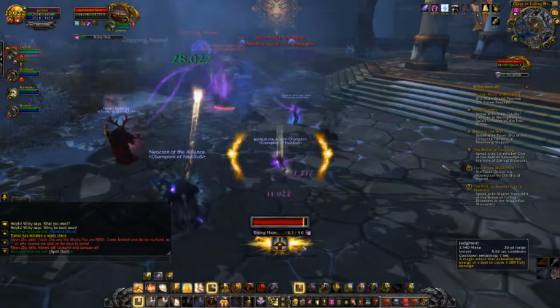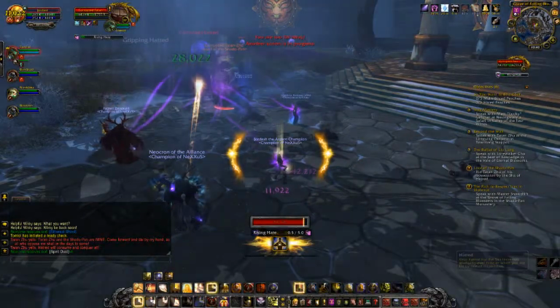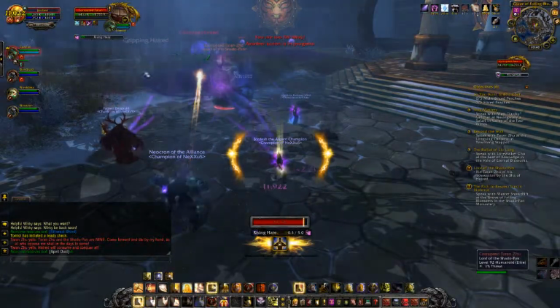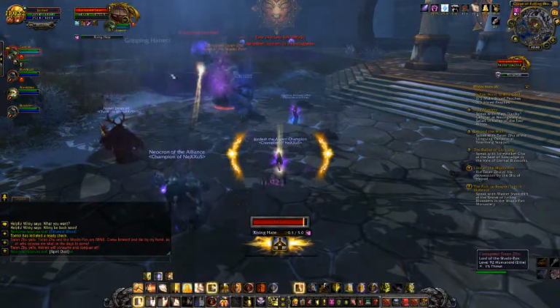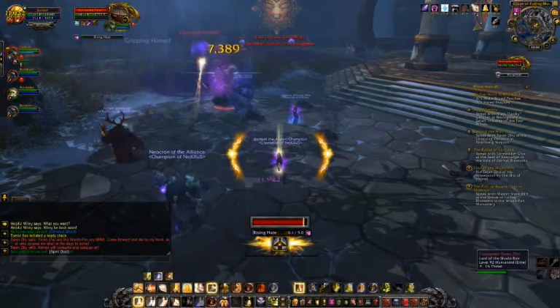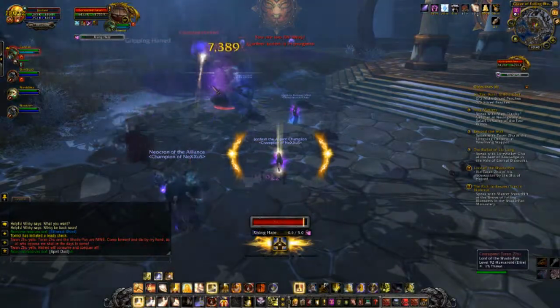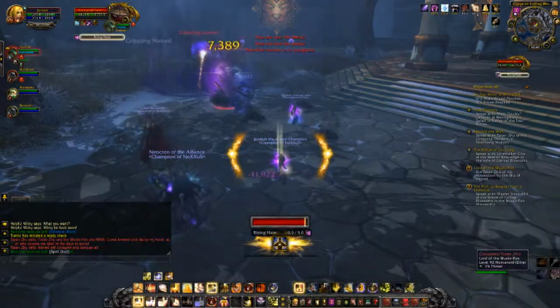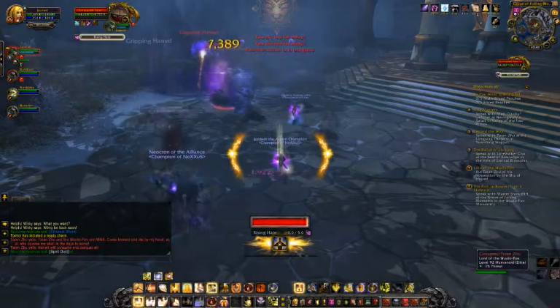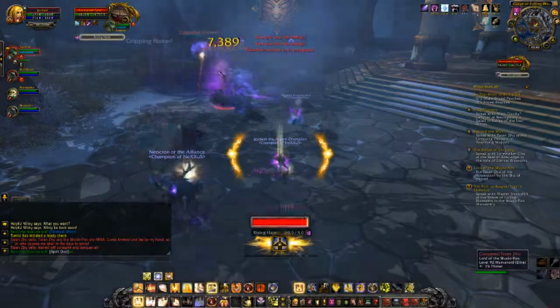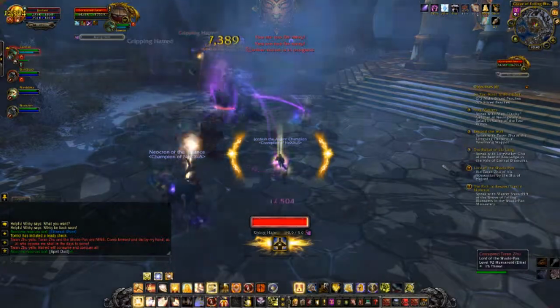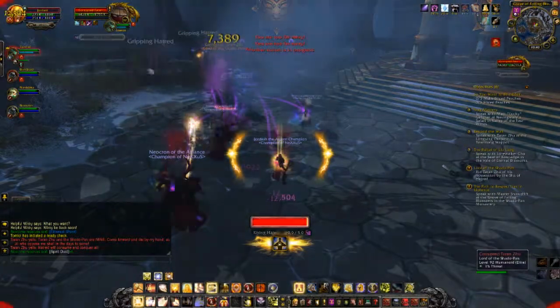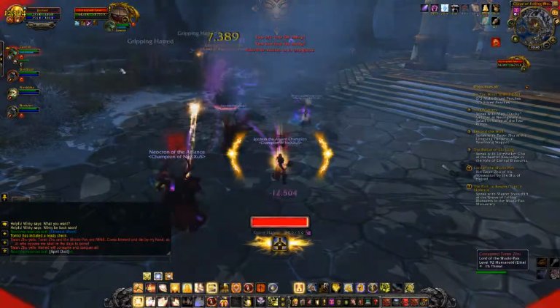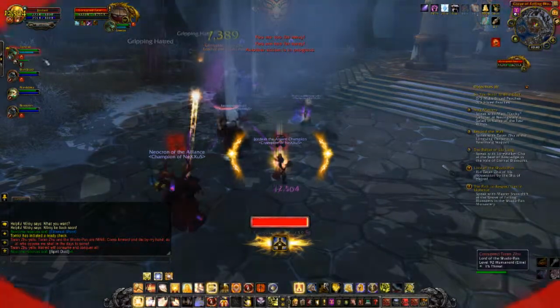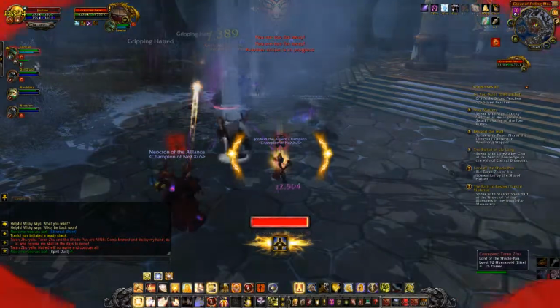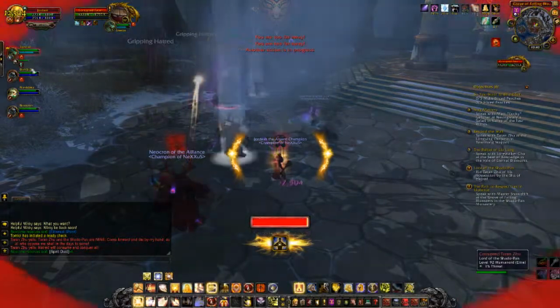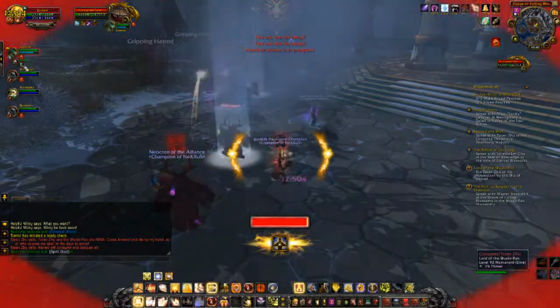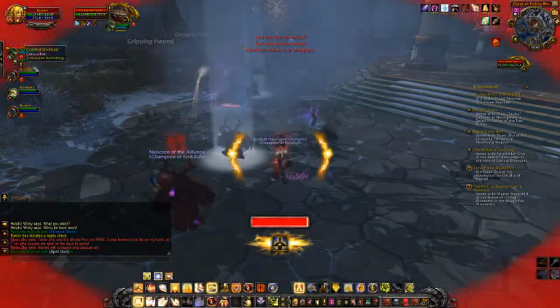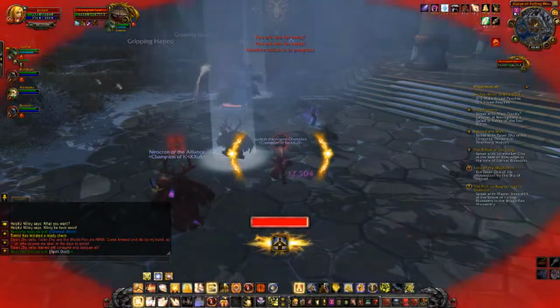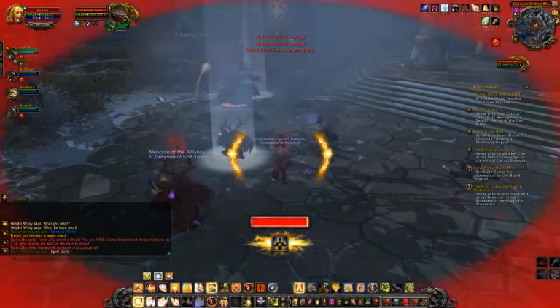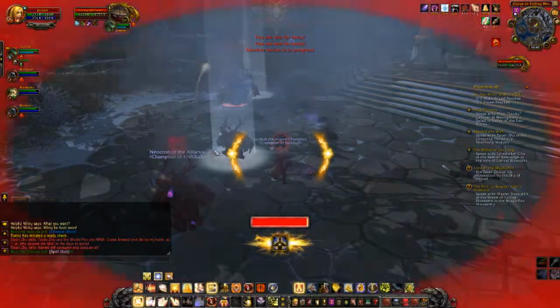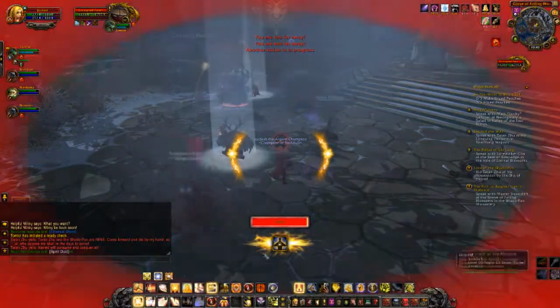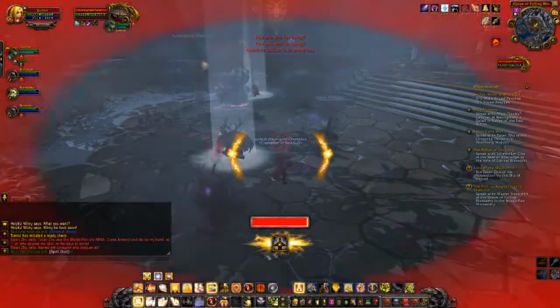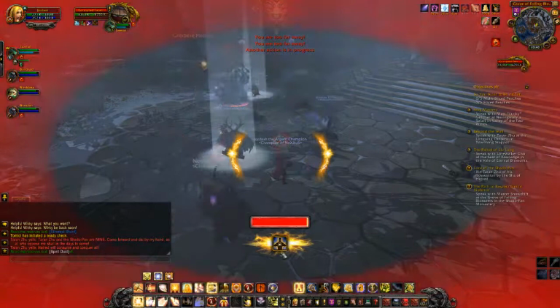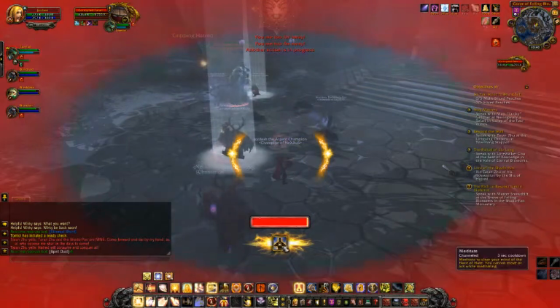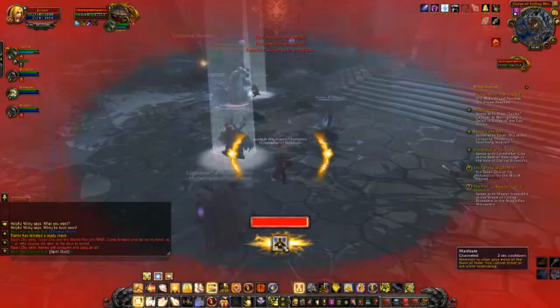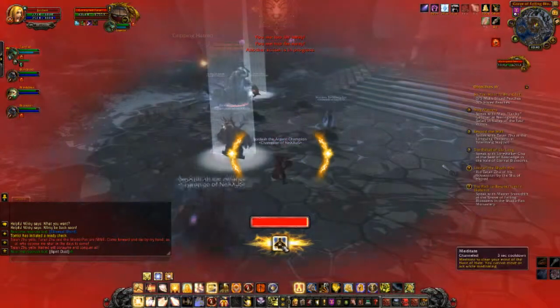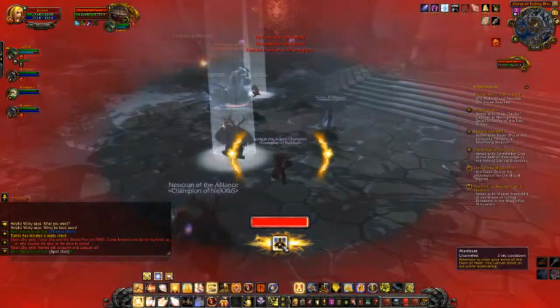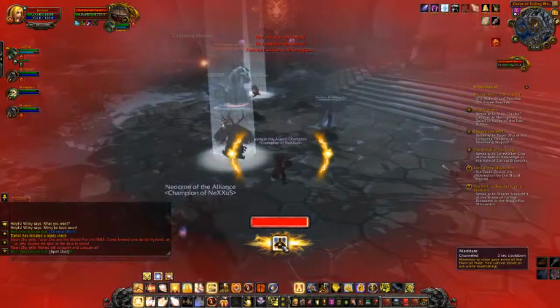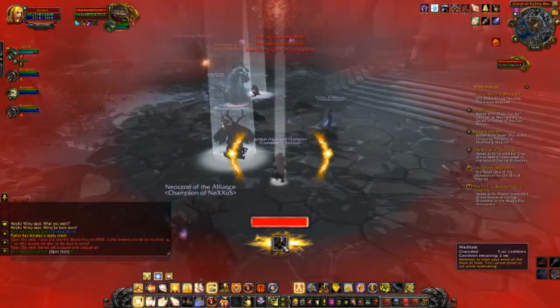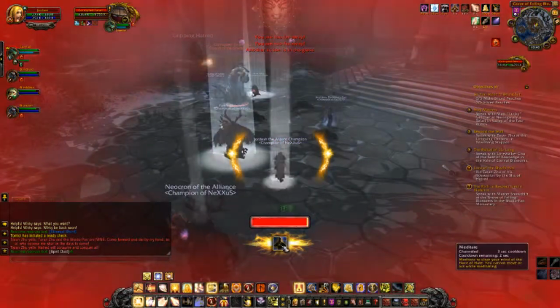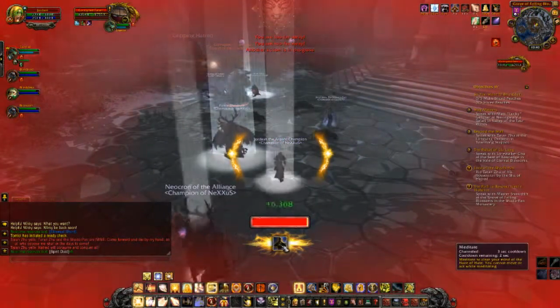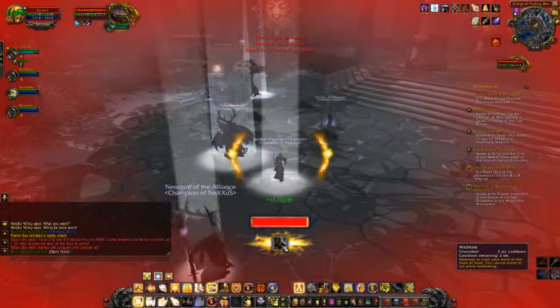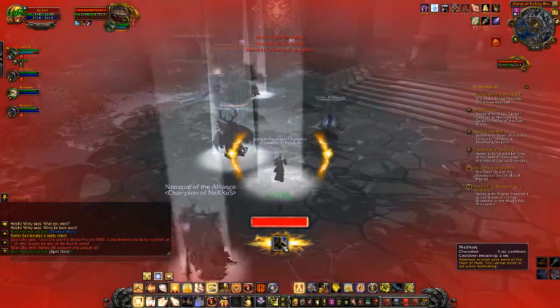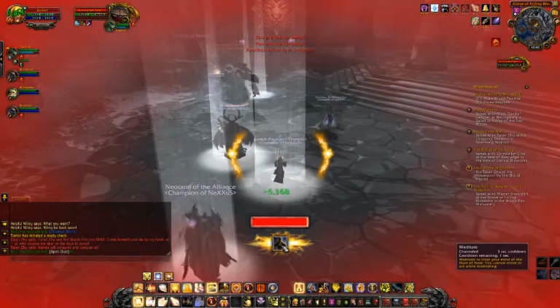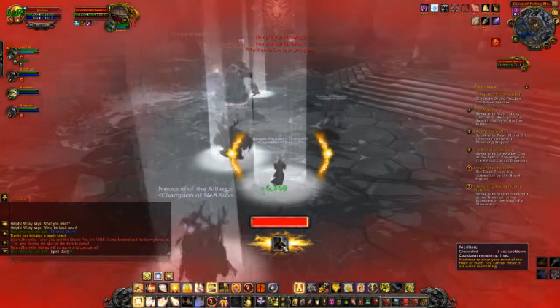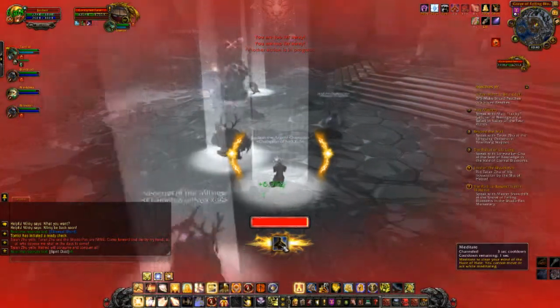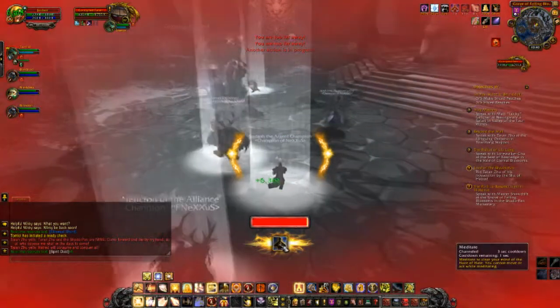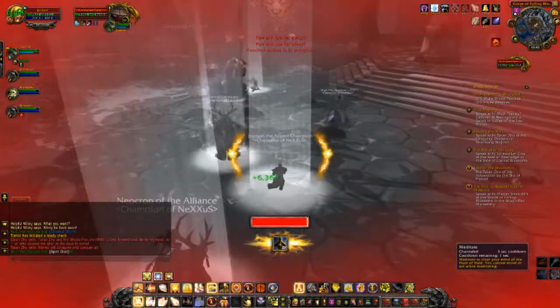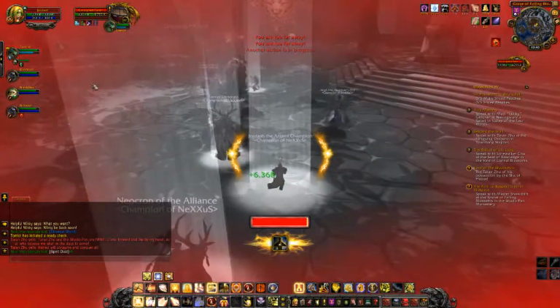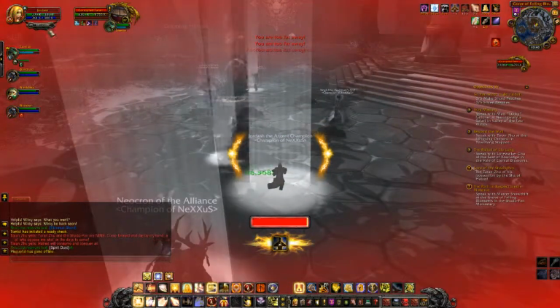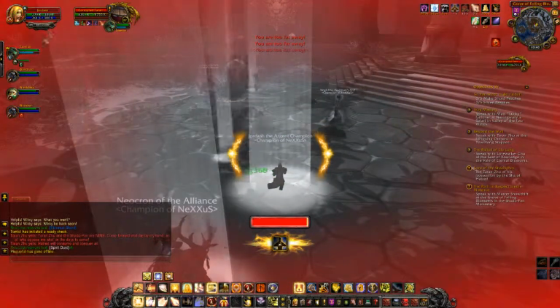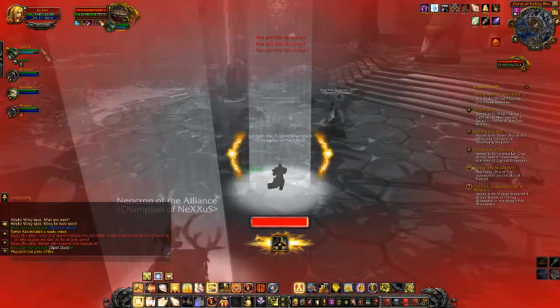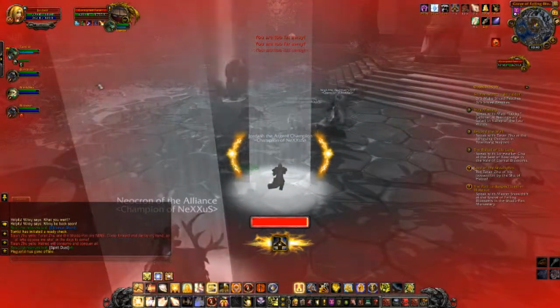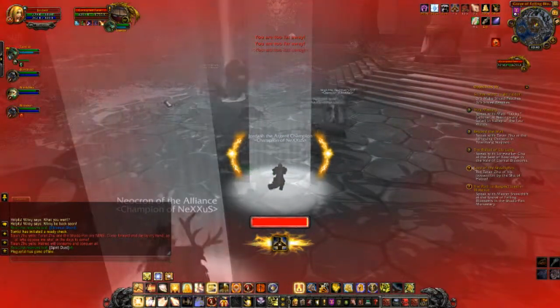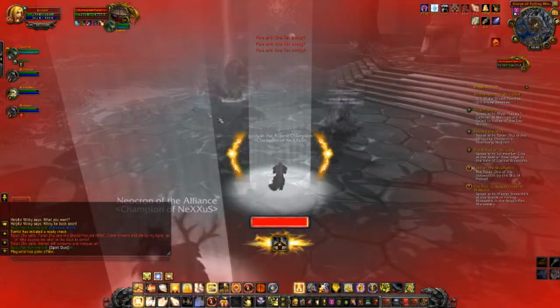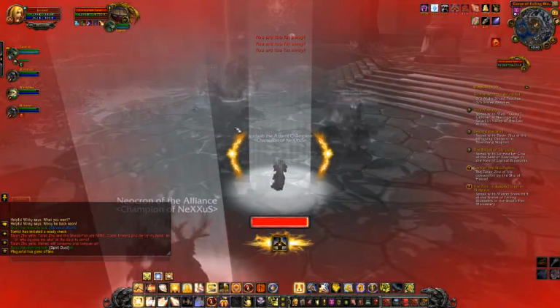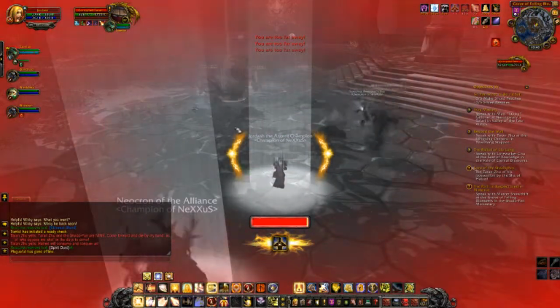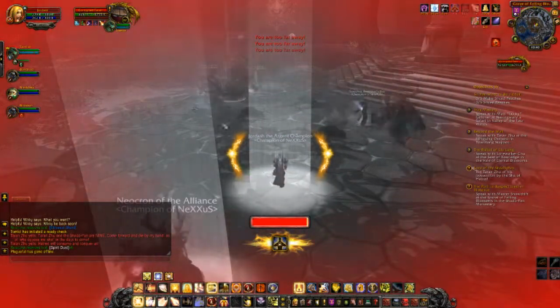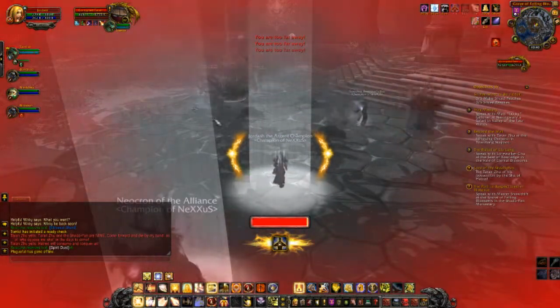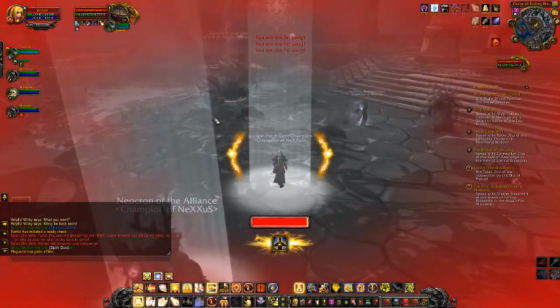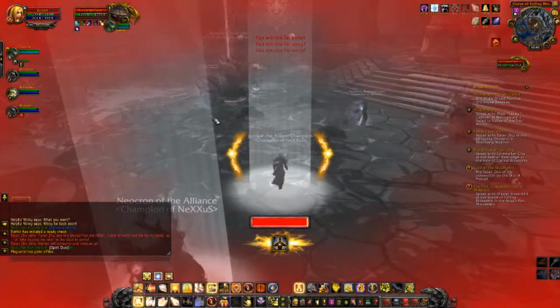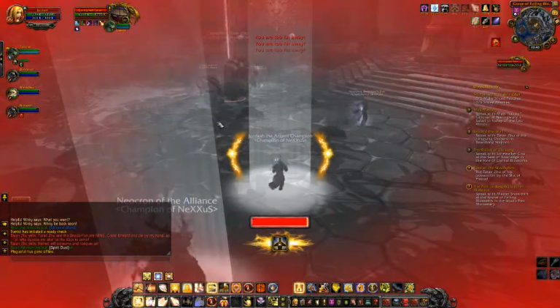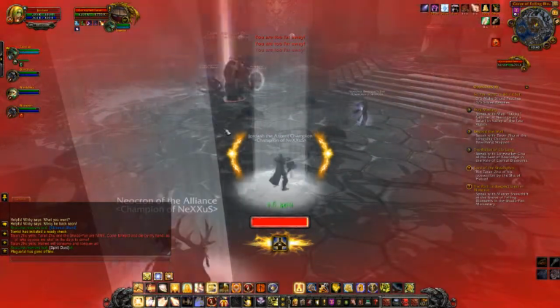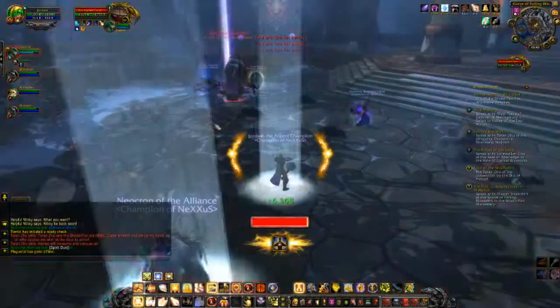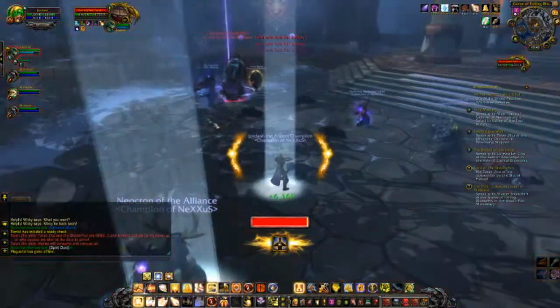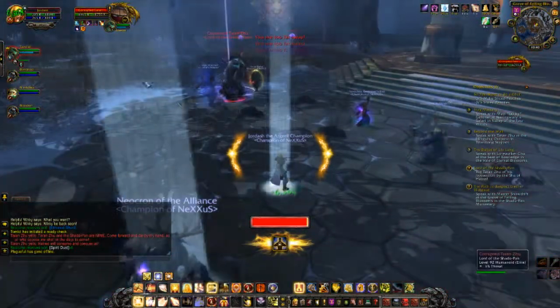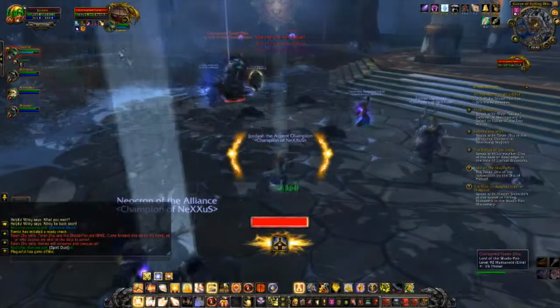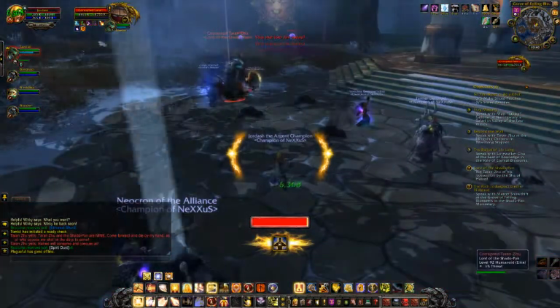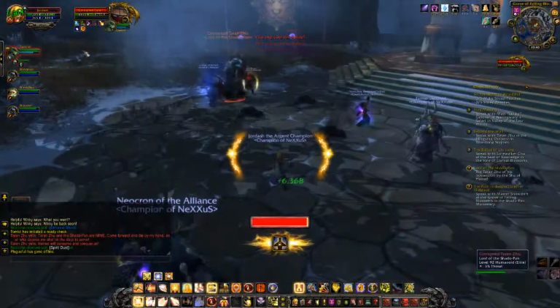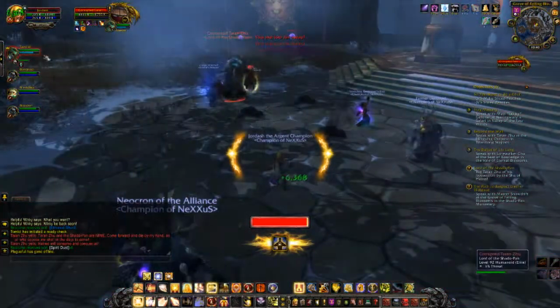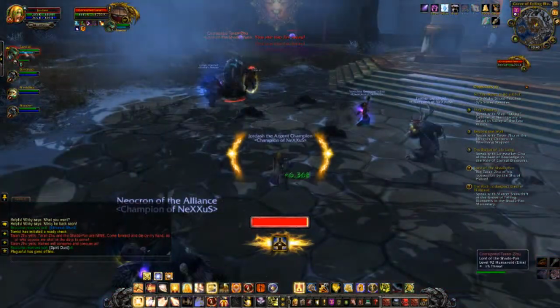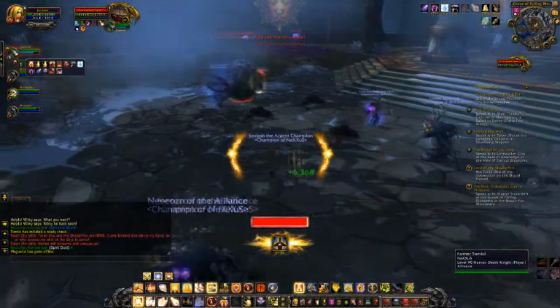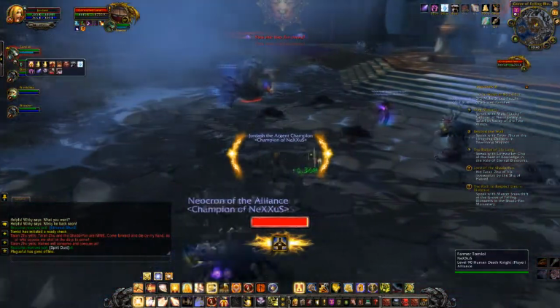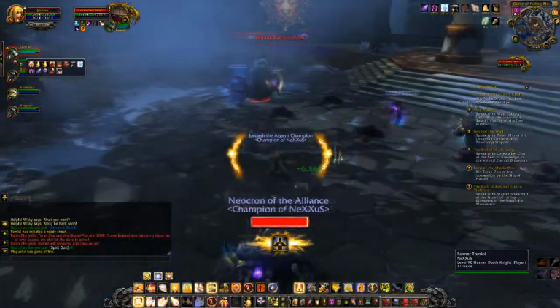As you can see now, my Hatred level is way too high and the screen goes red — simply click the Meditate button. You'll be stunned for a few seconds, however your Hatred level will clear.